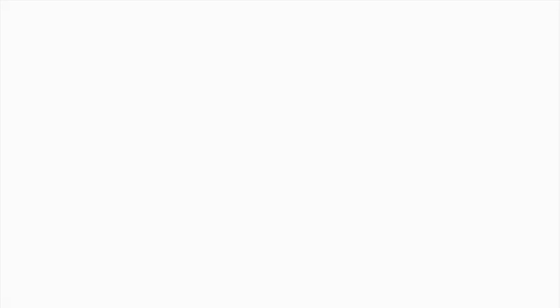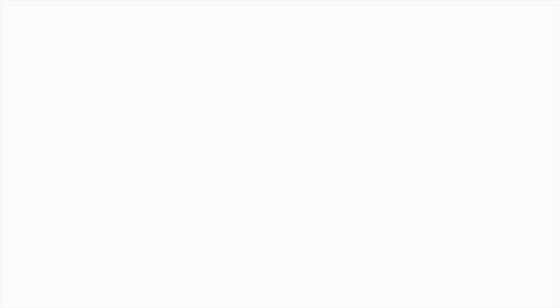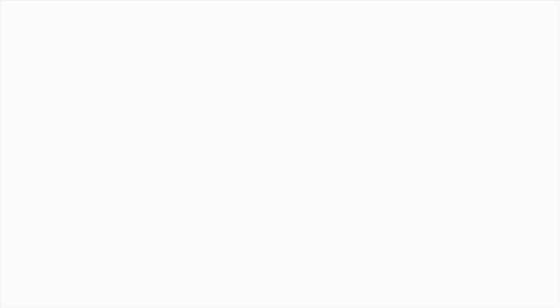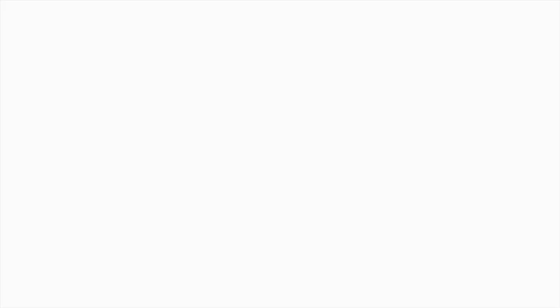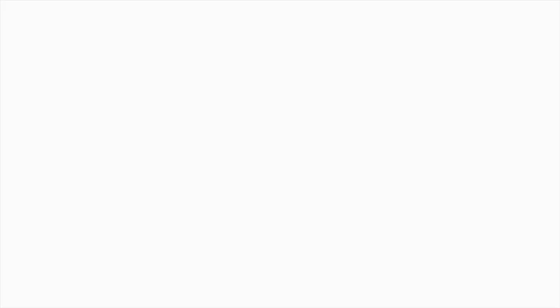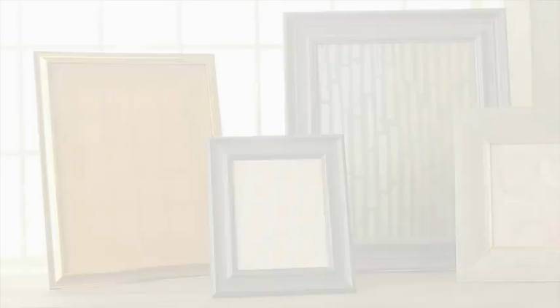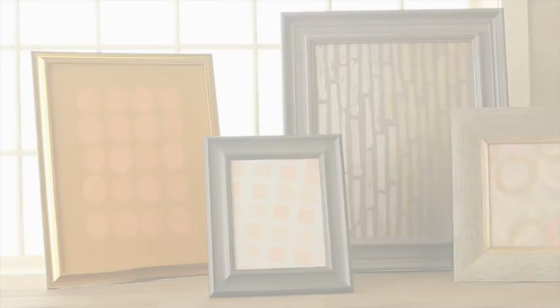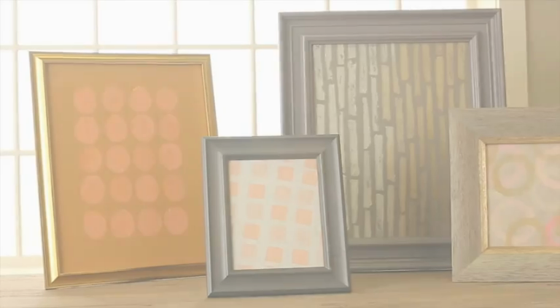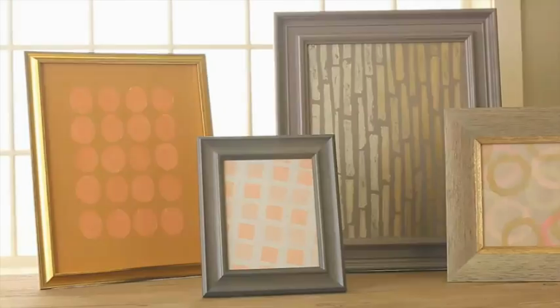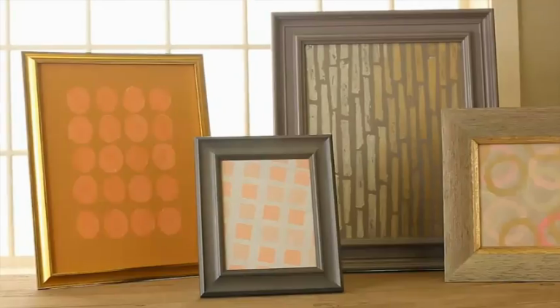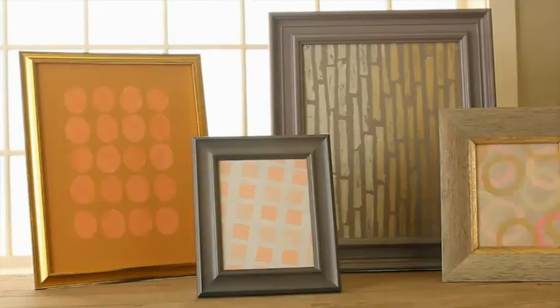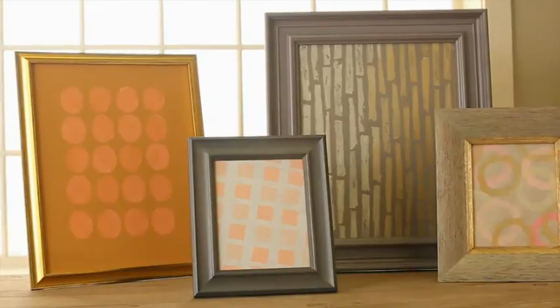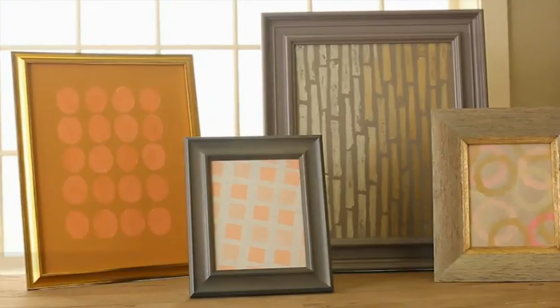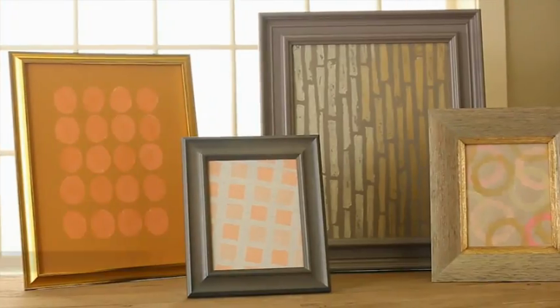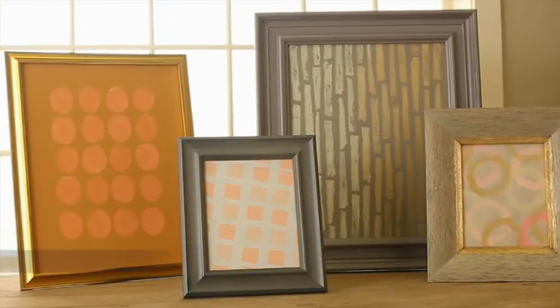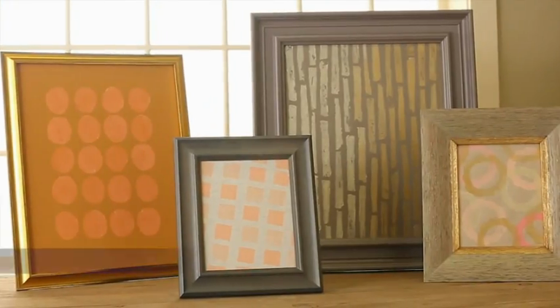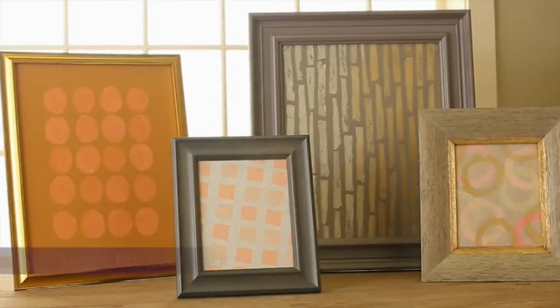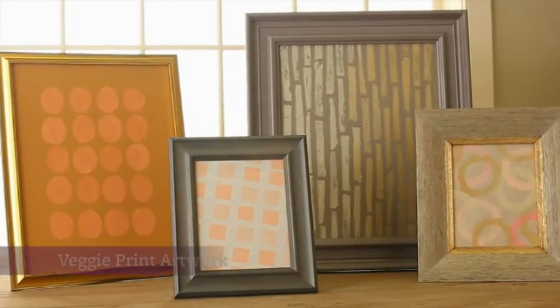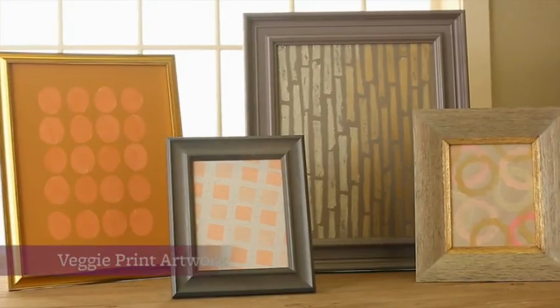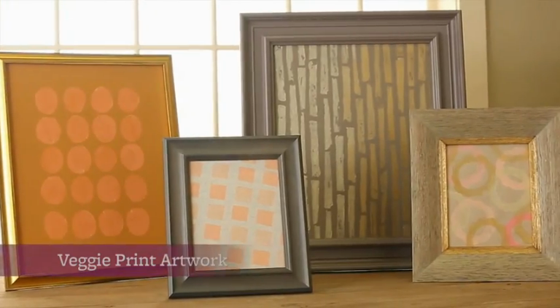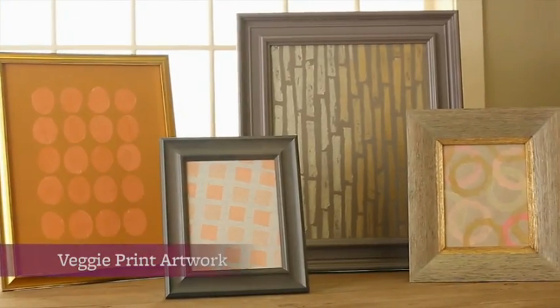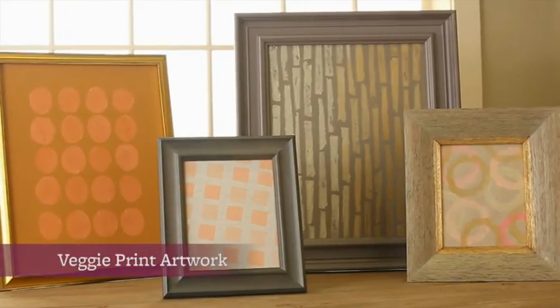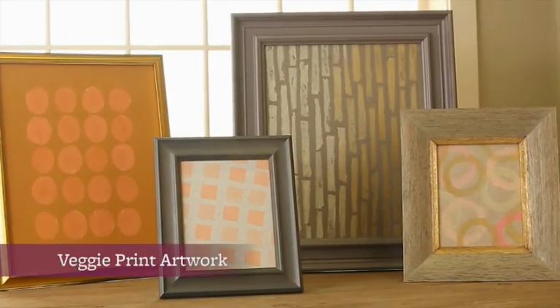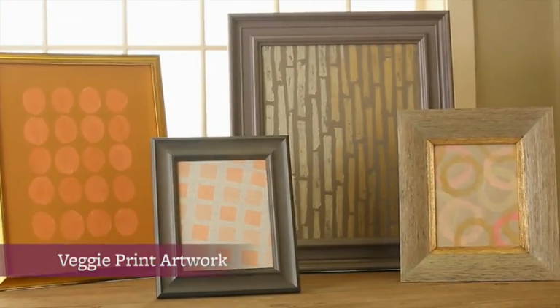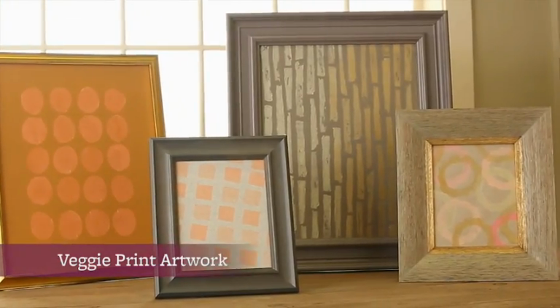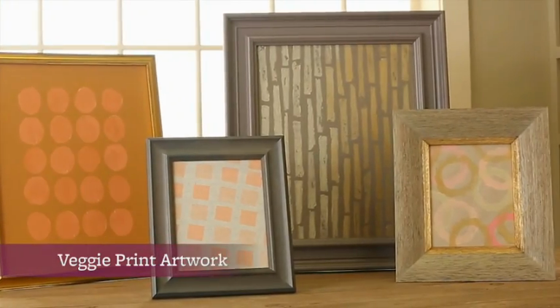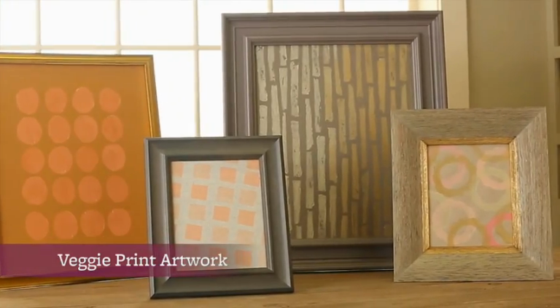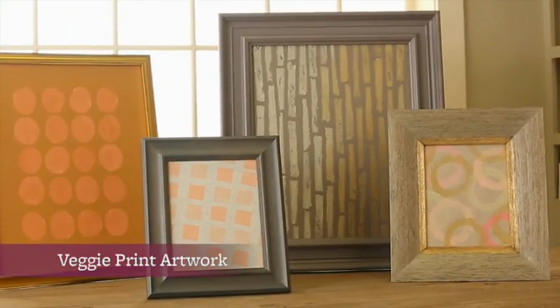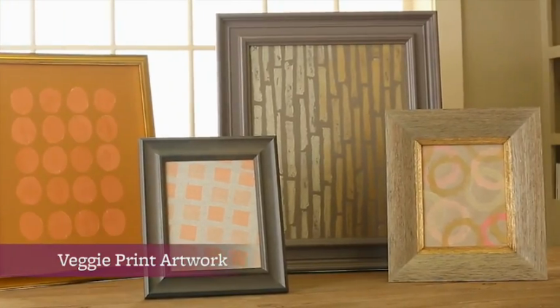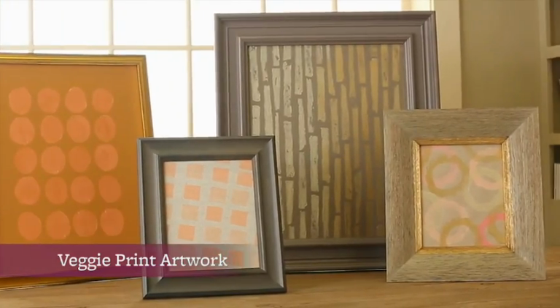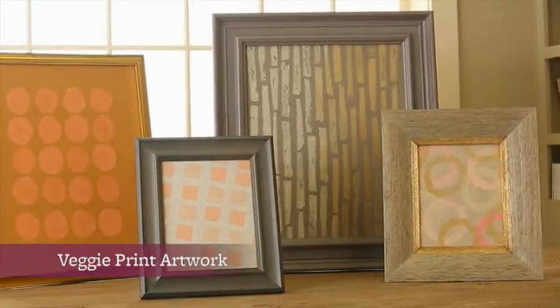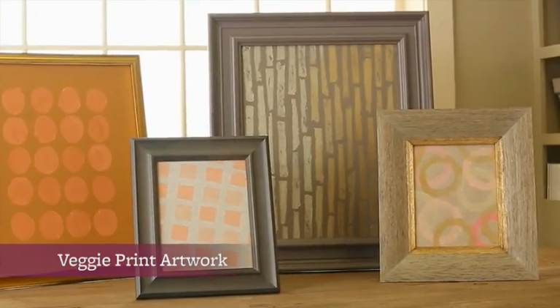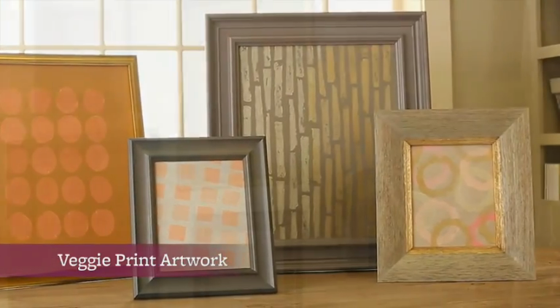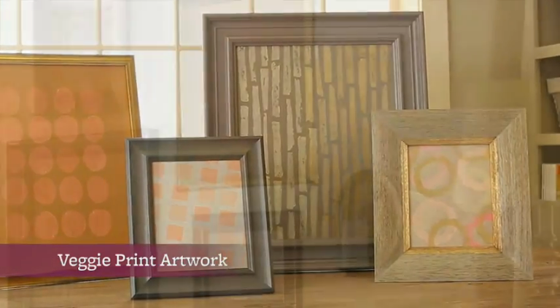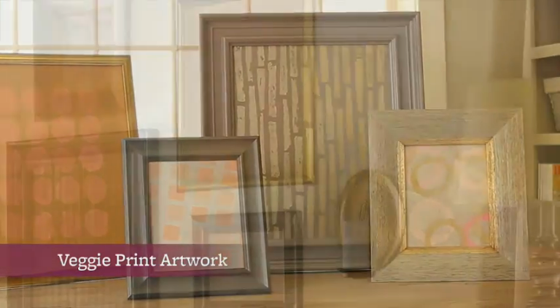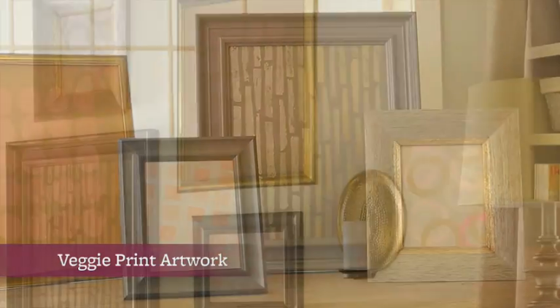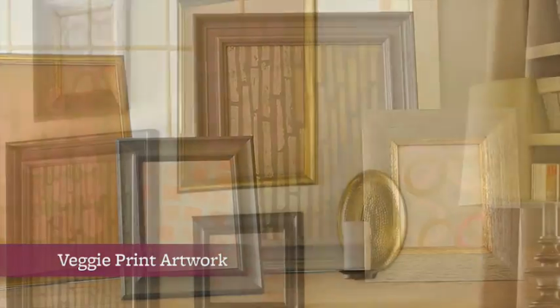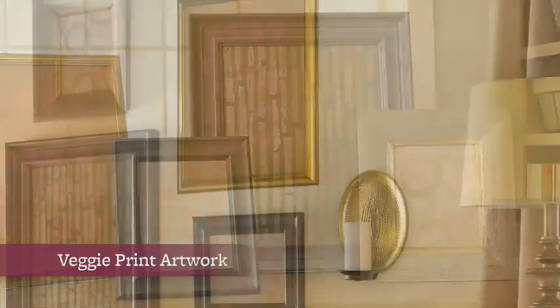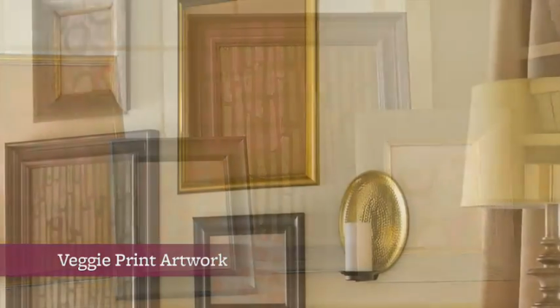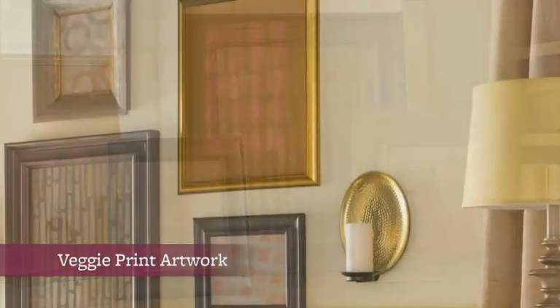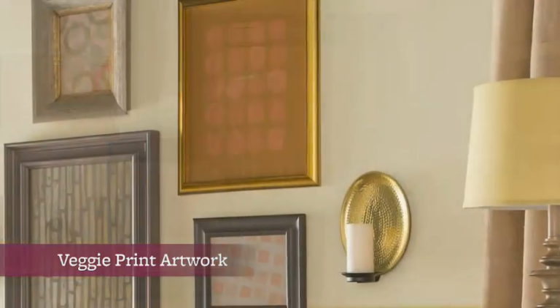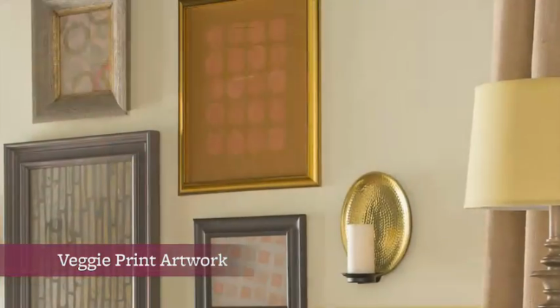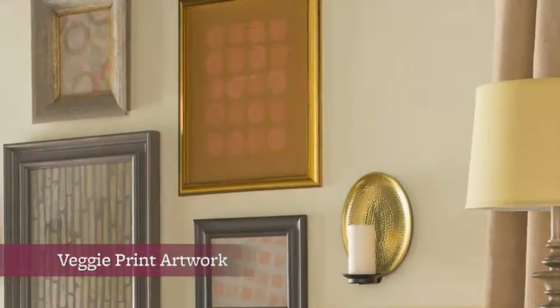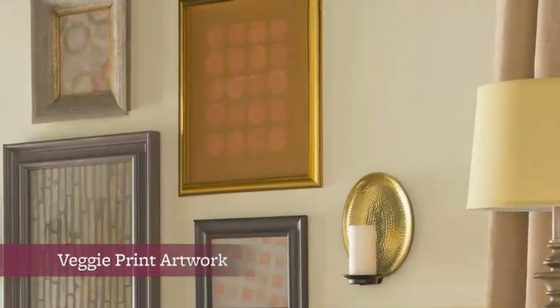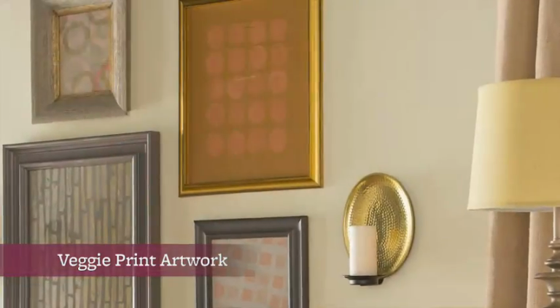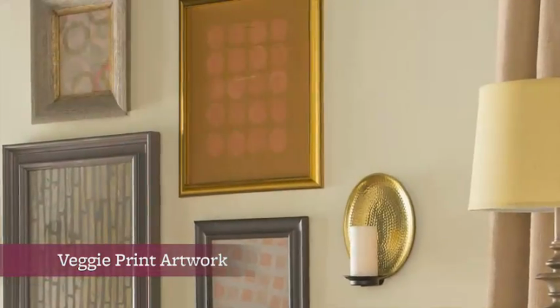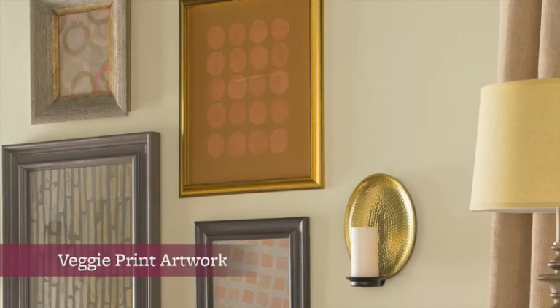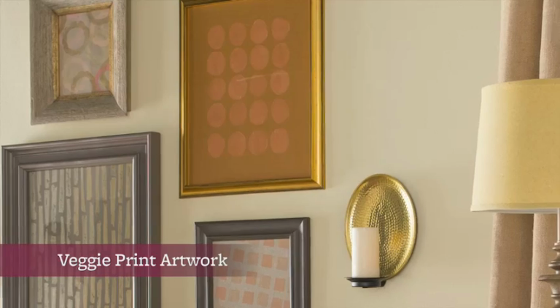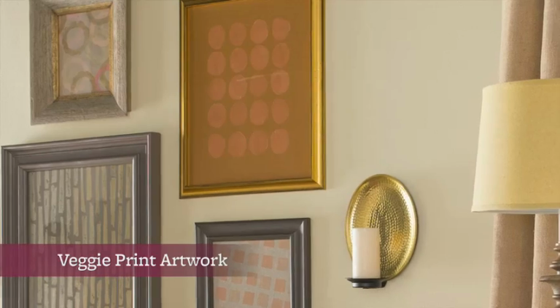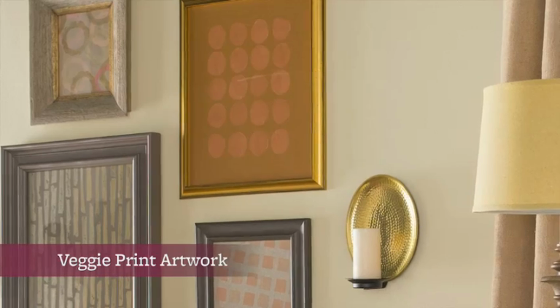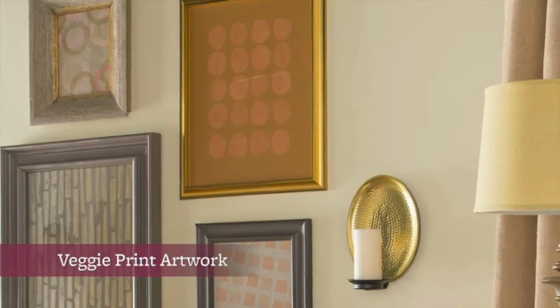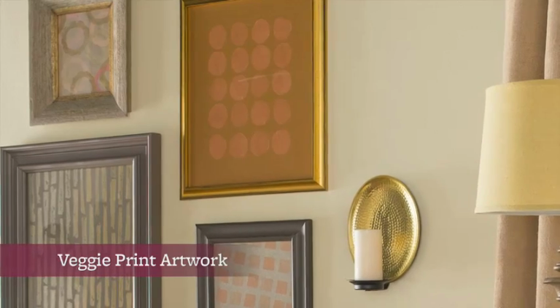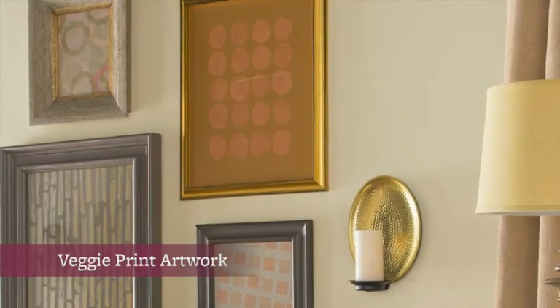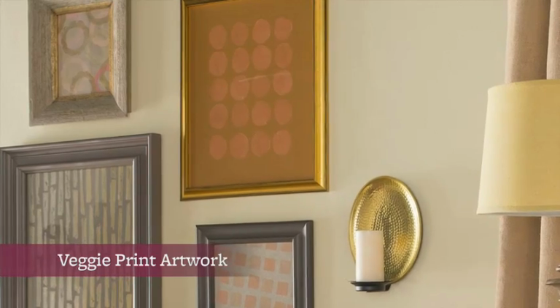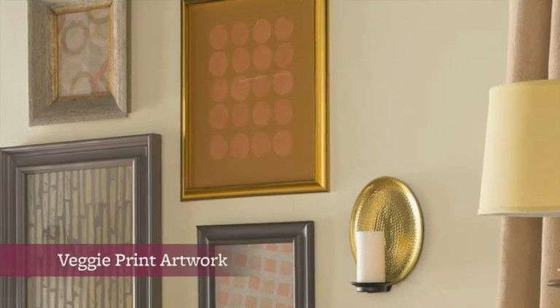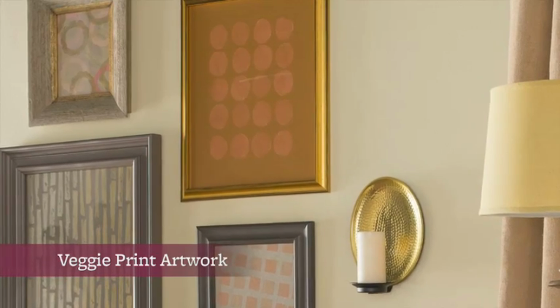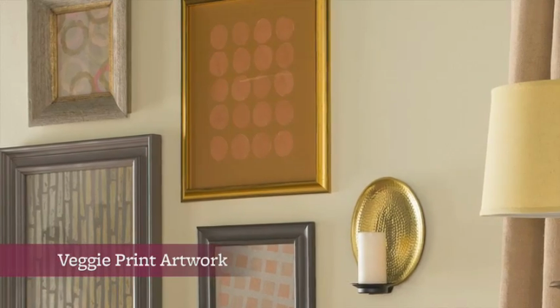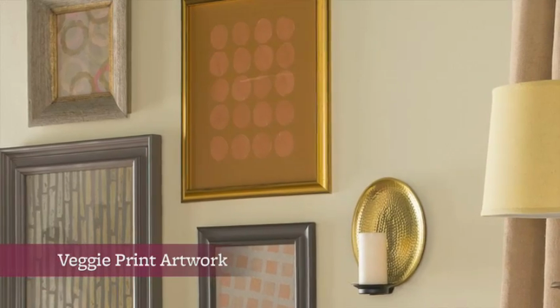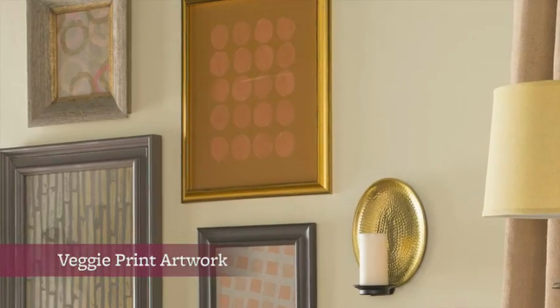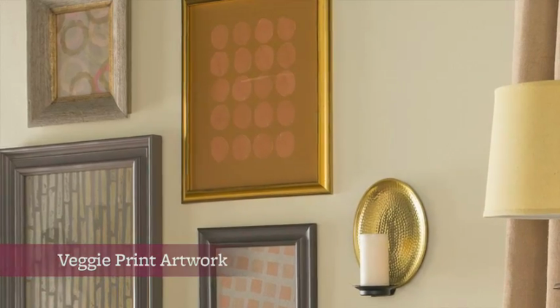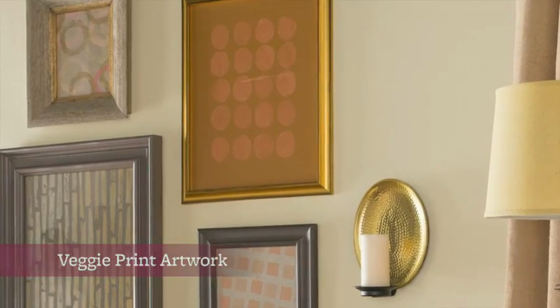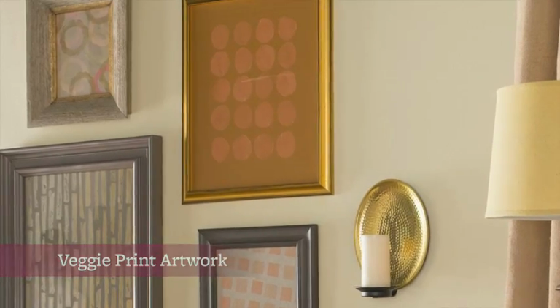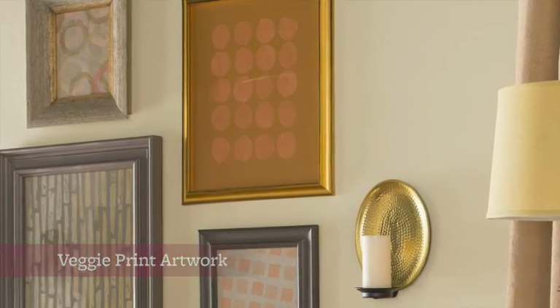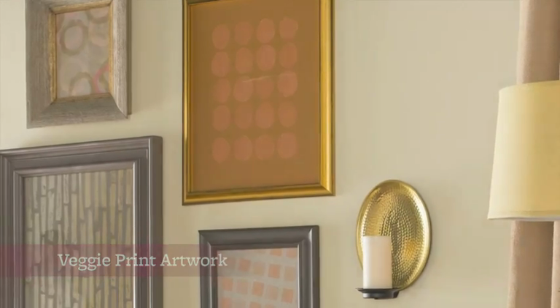Here's how to make your own one-of-a-kind artwork using inexpensive supplies from a craft store and ordinary vegetables as stamps.